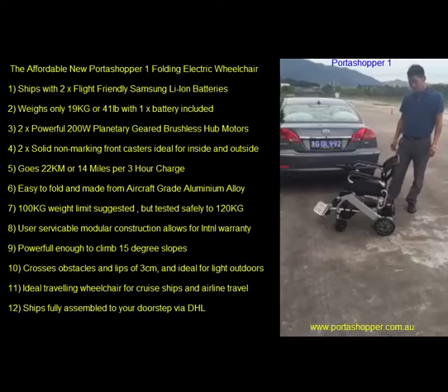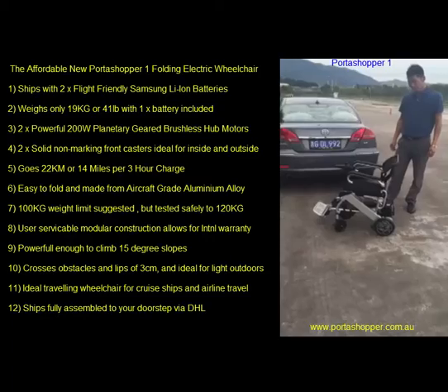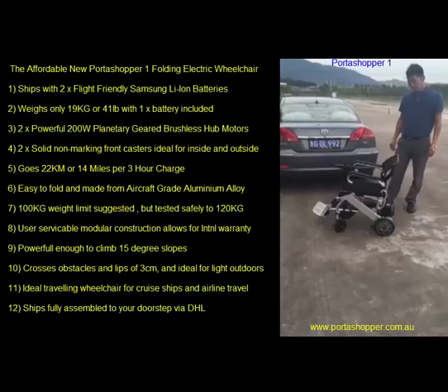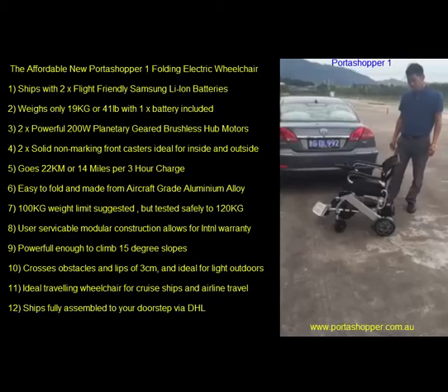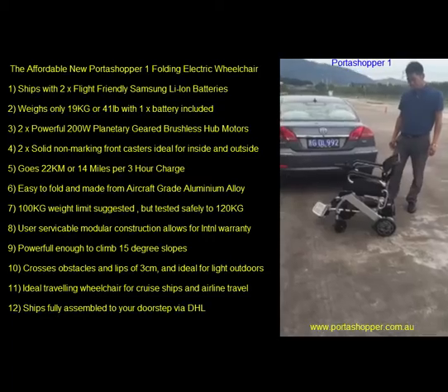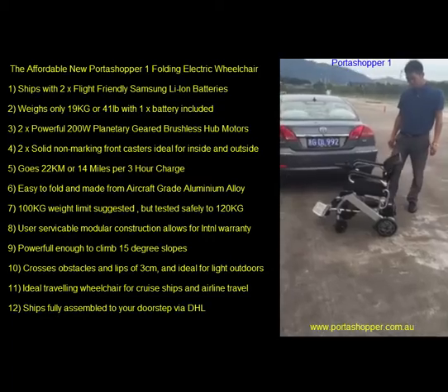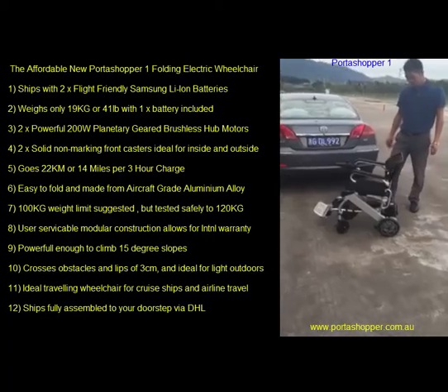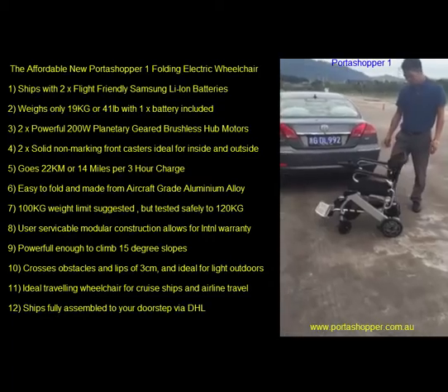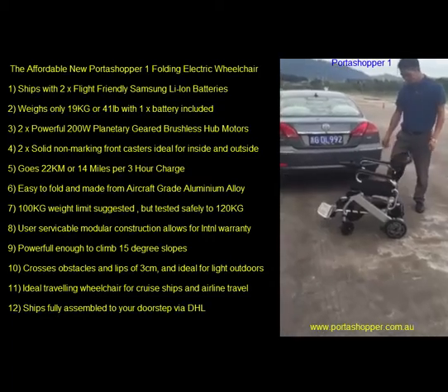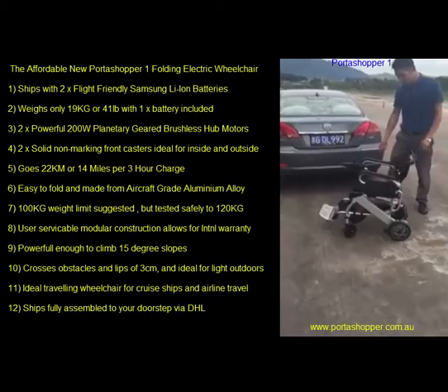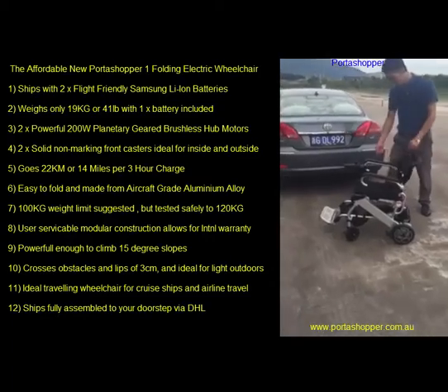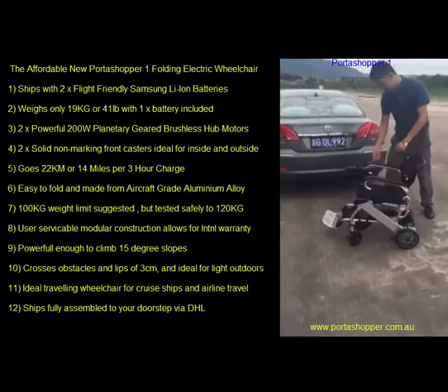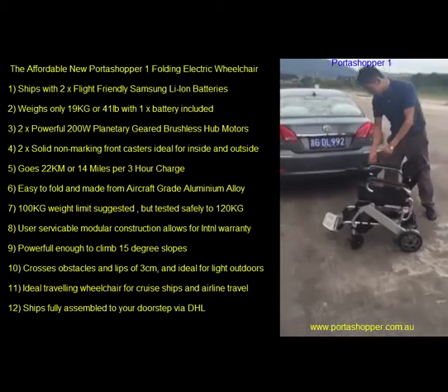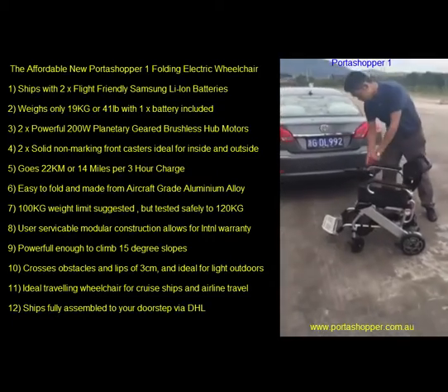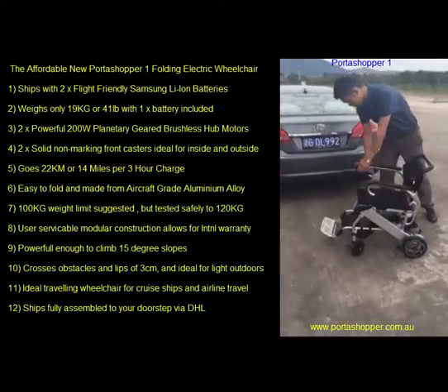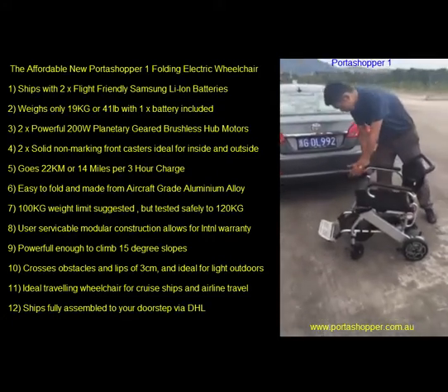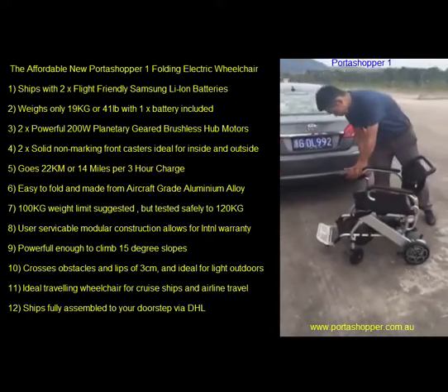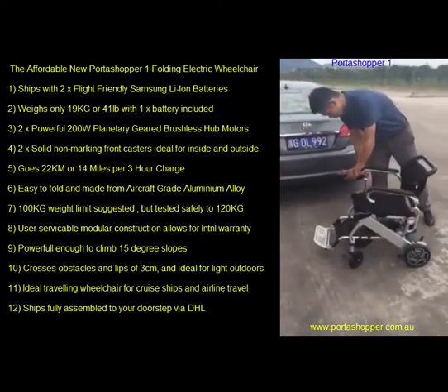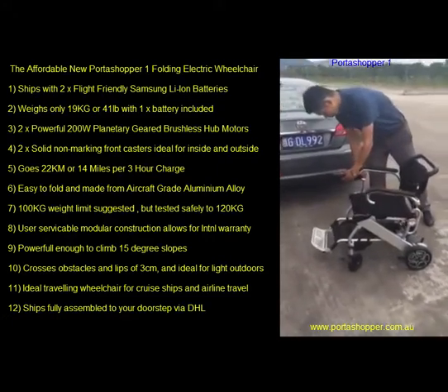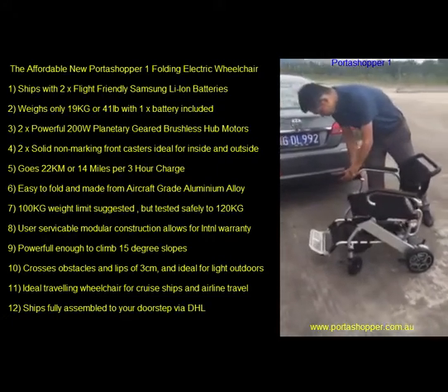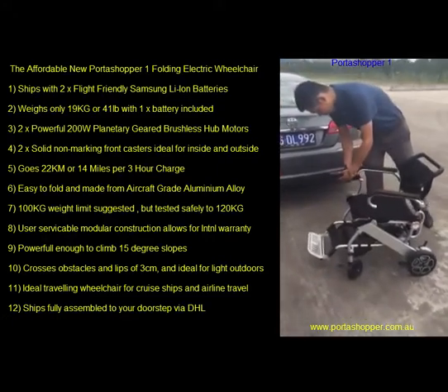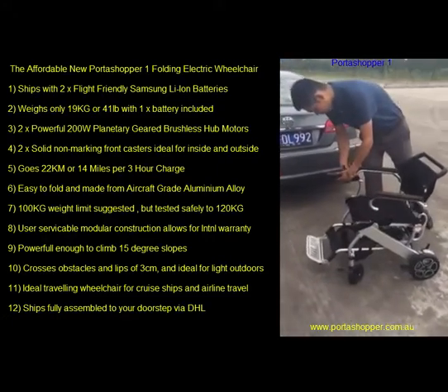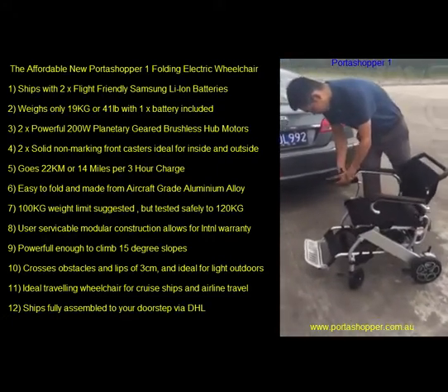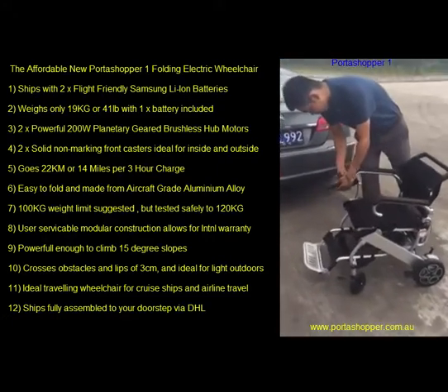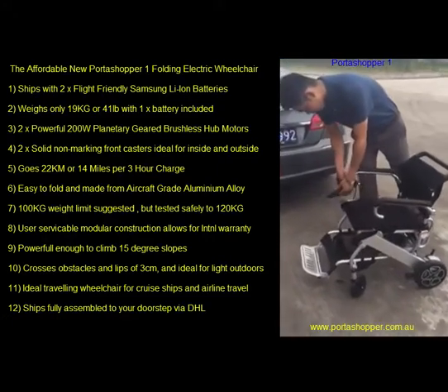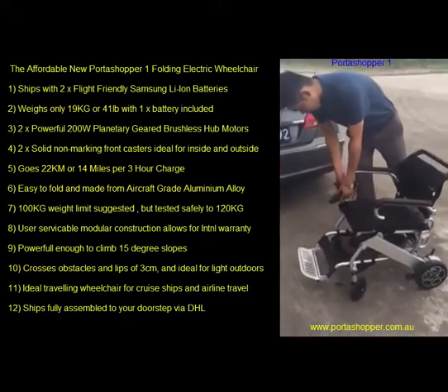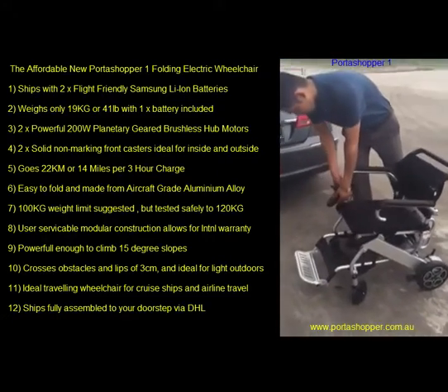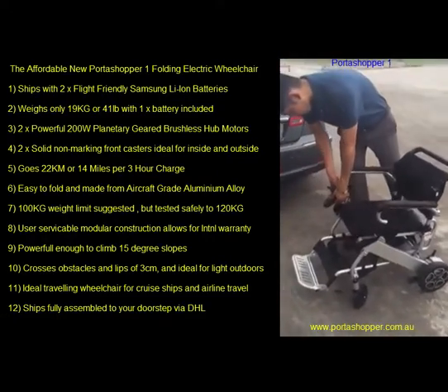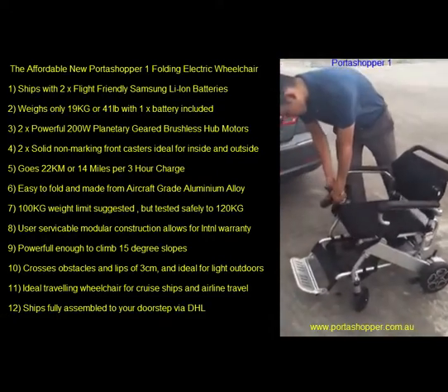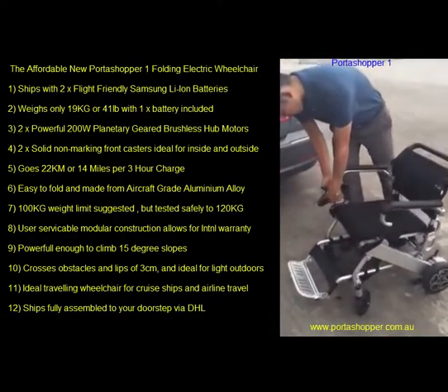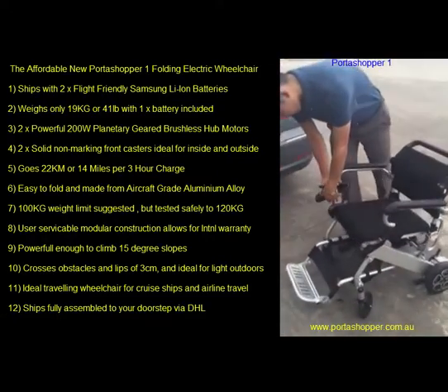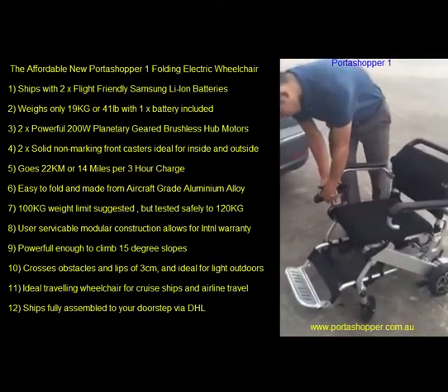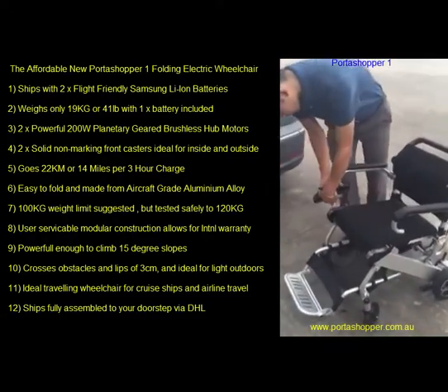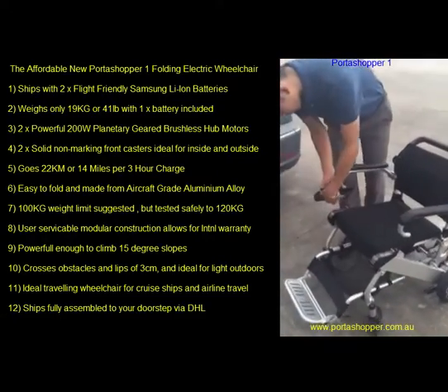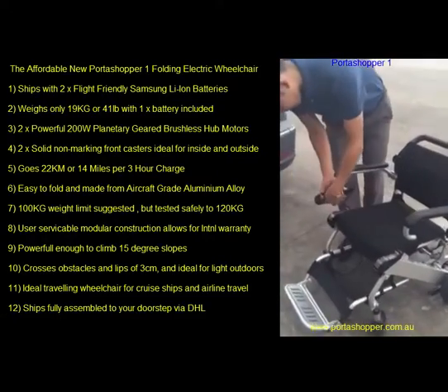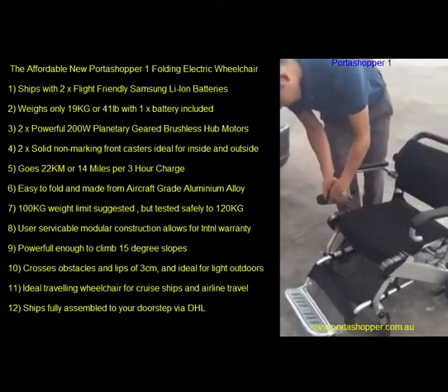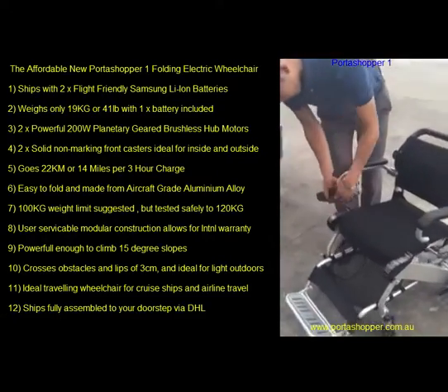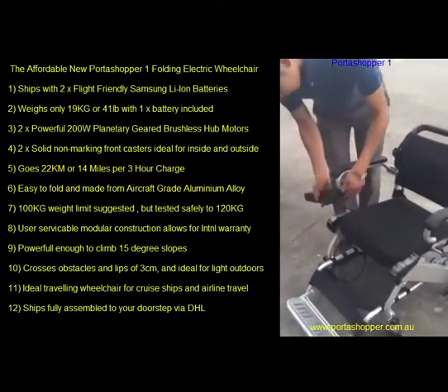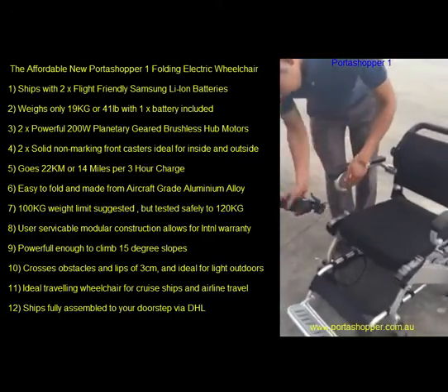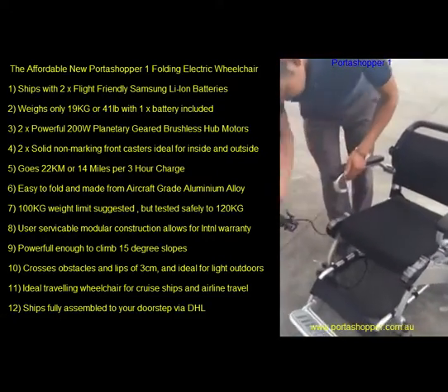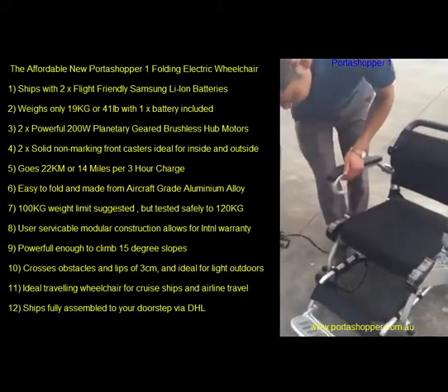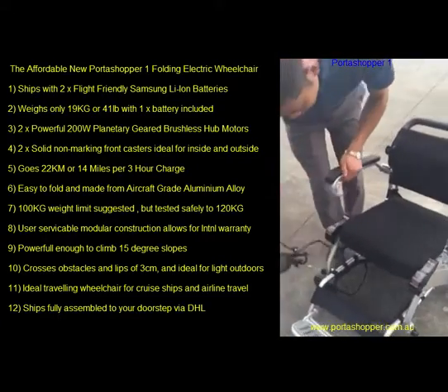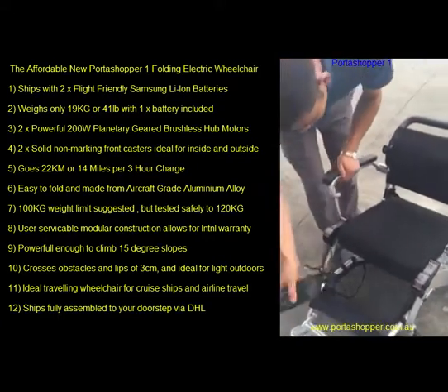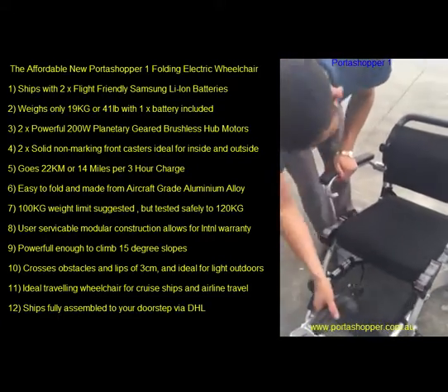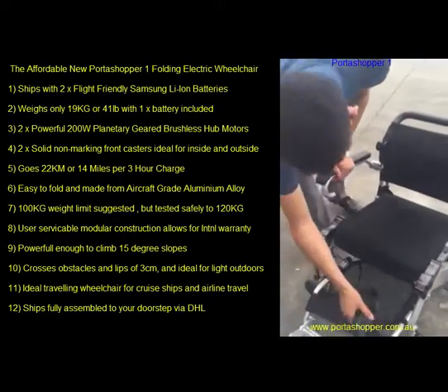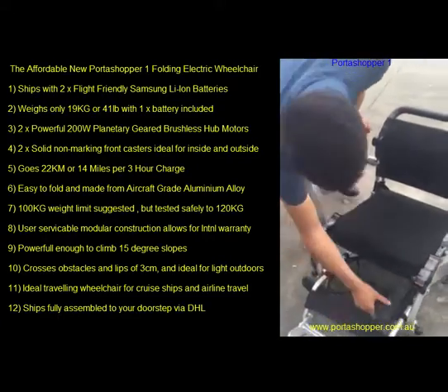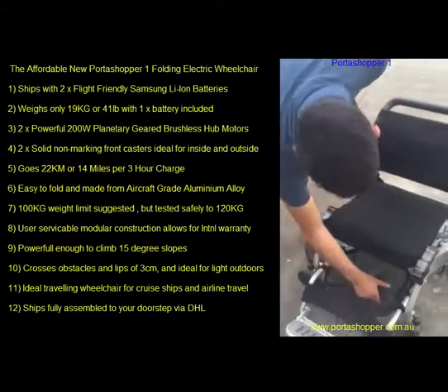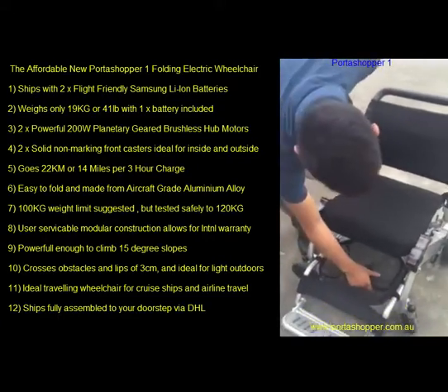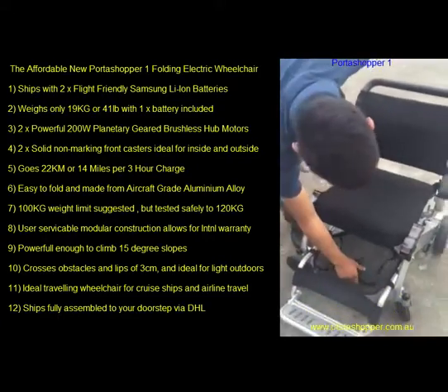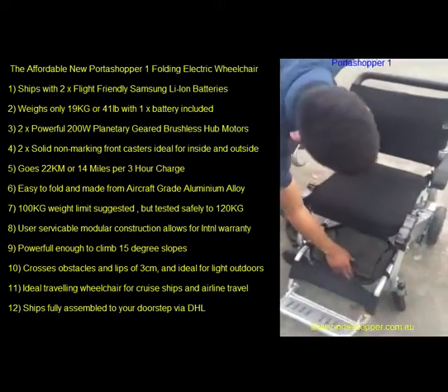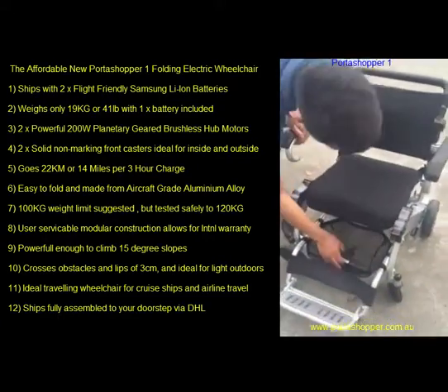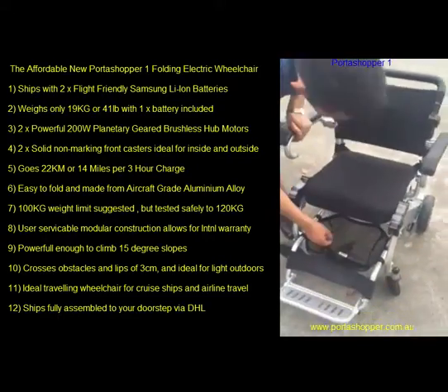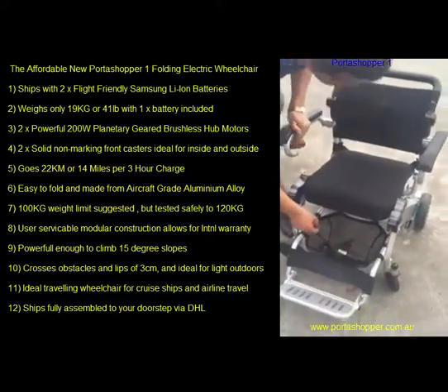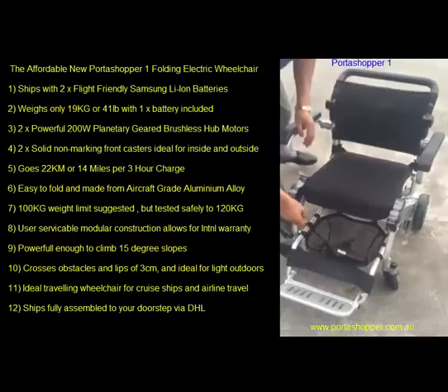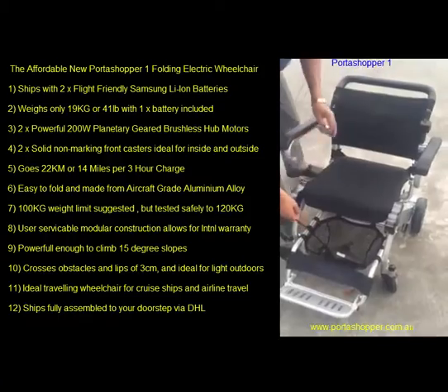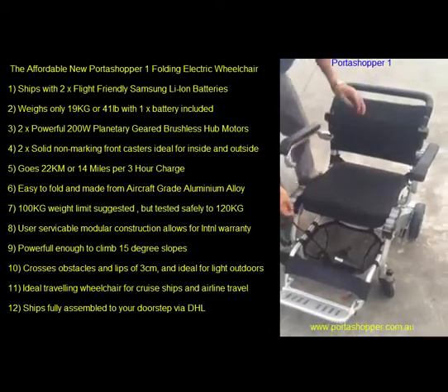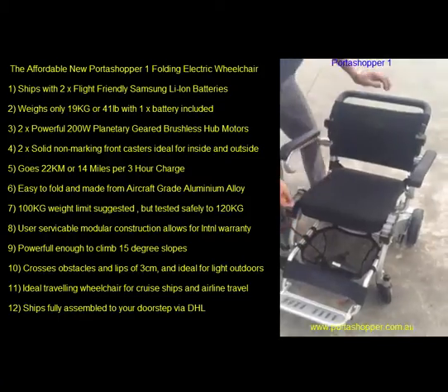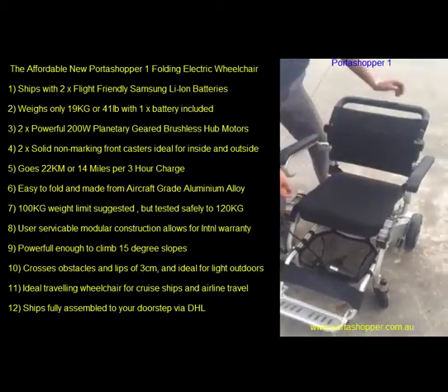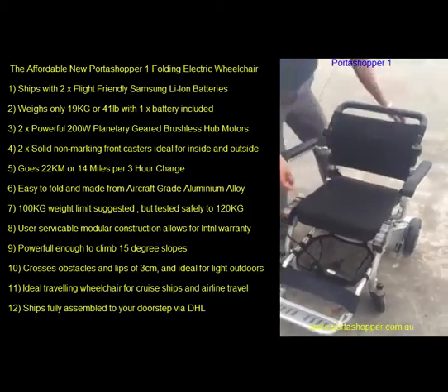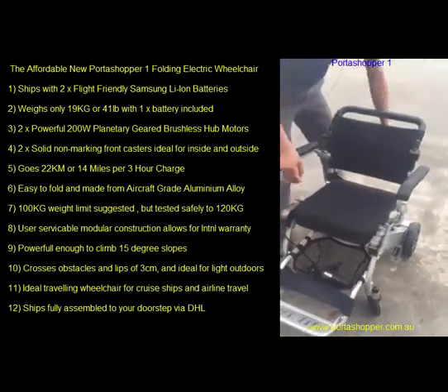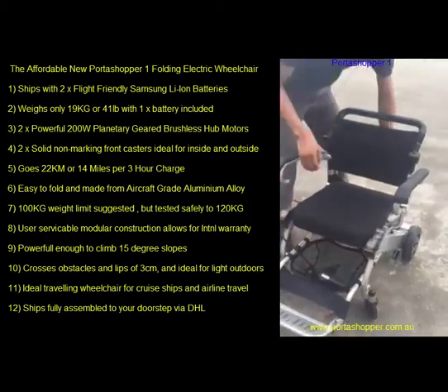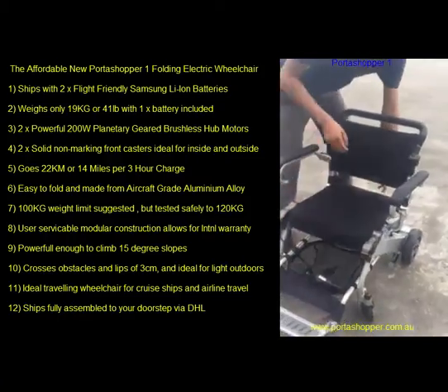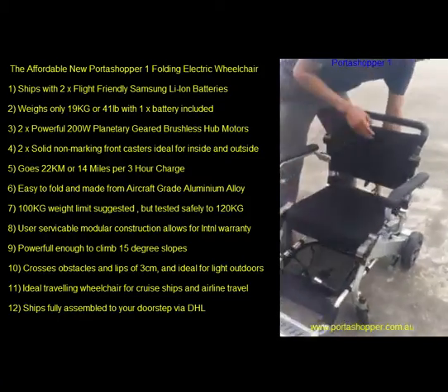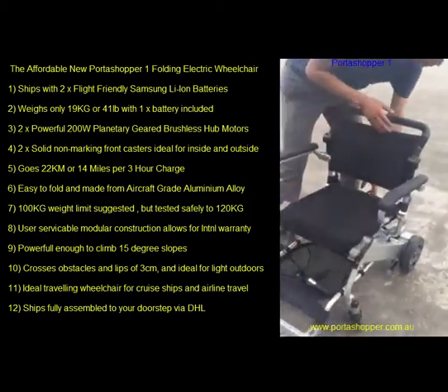Hi and thanks for watching. This is just a short video showing you how to fold the ultra affordable PortaShopper 1.